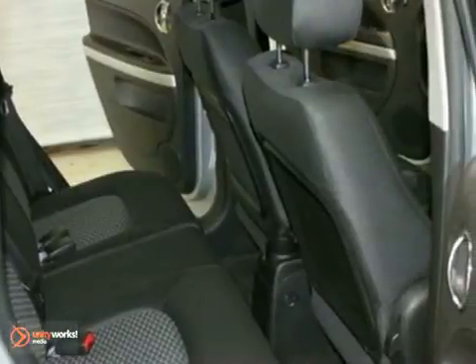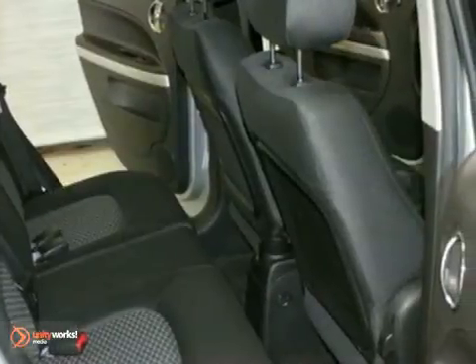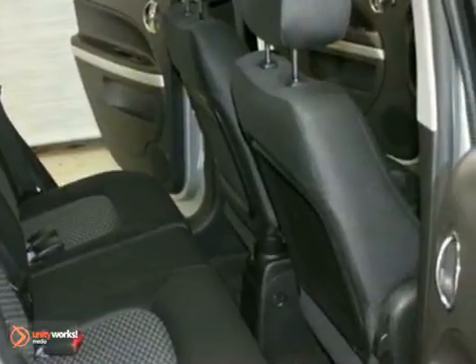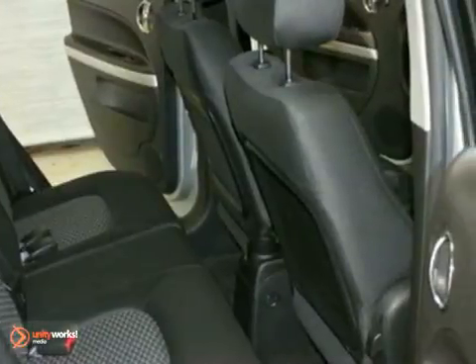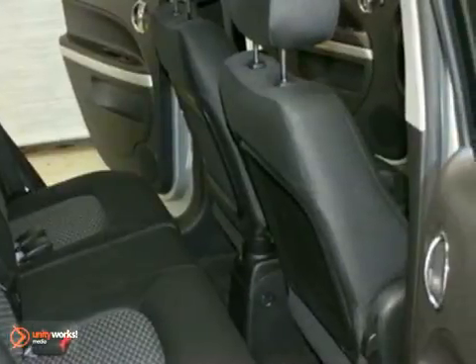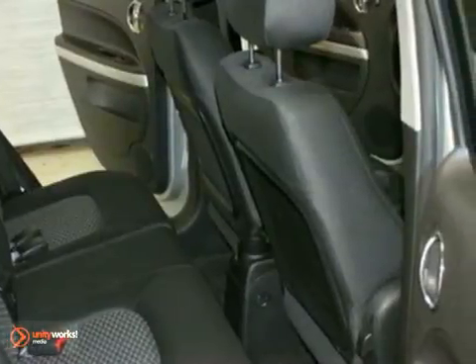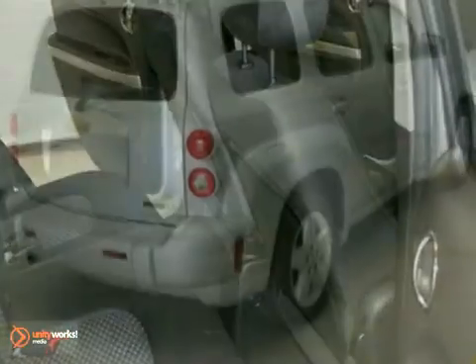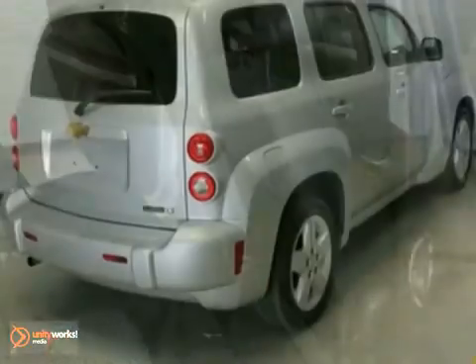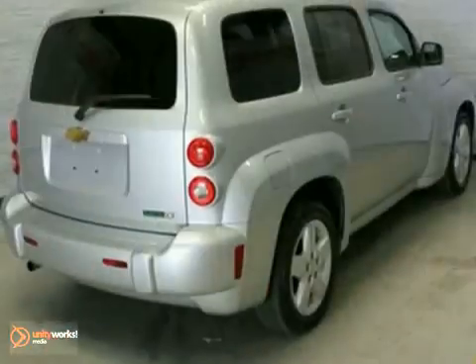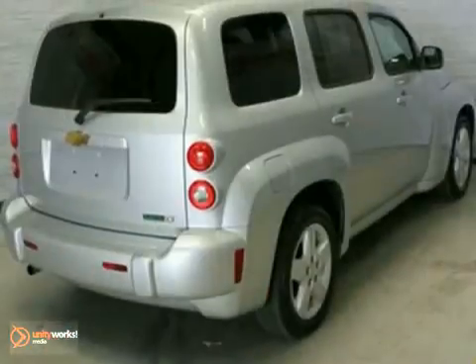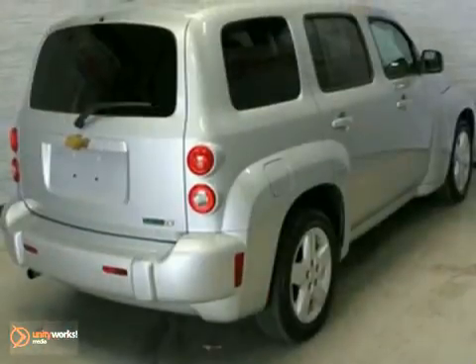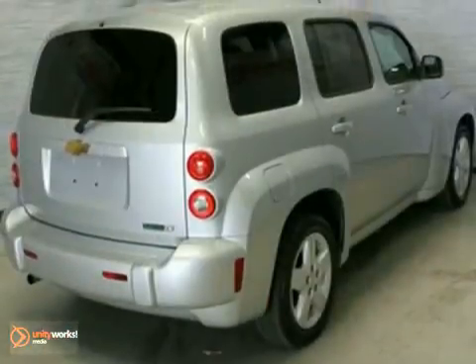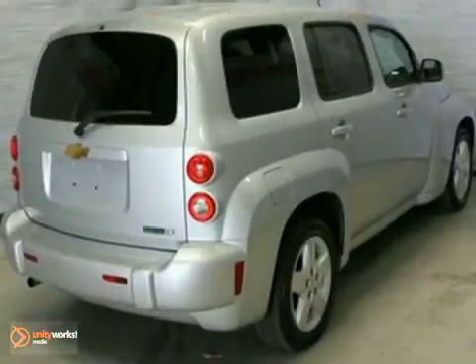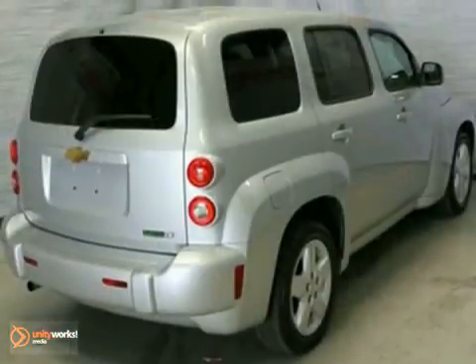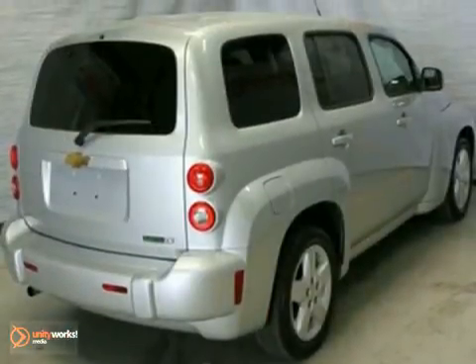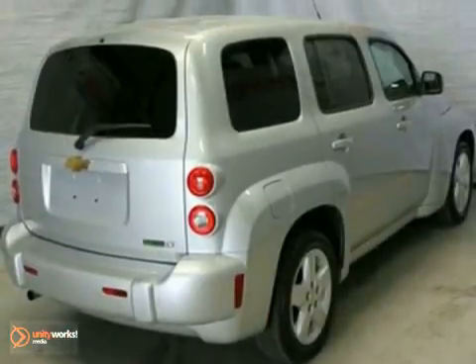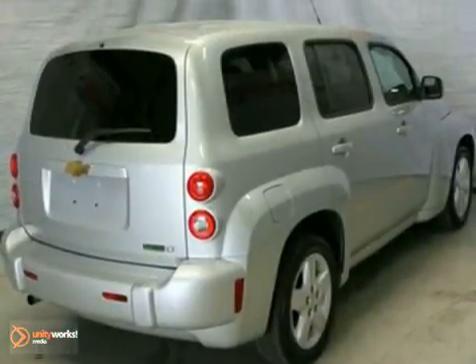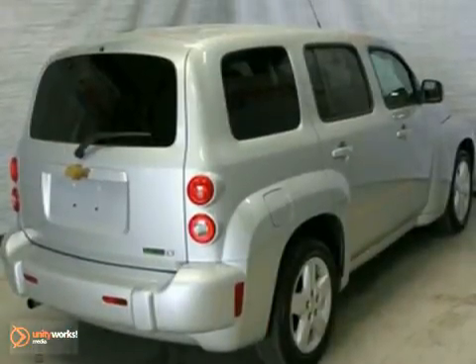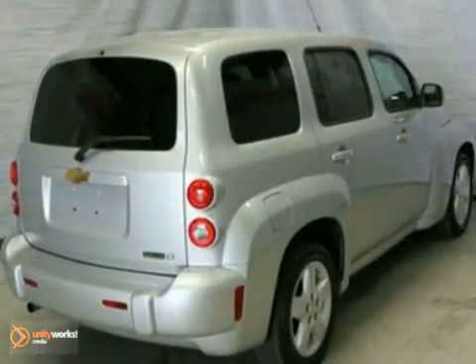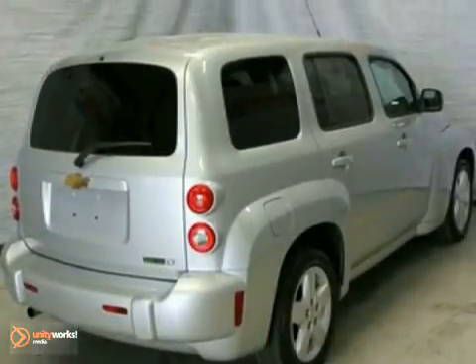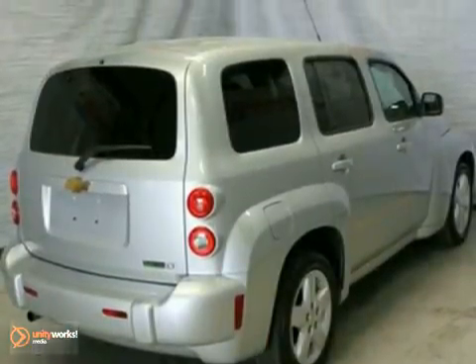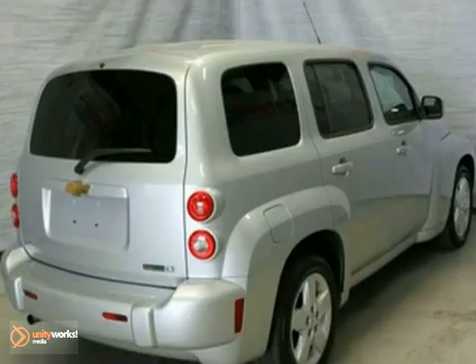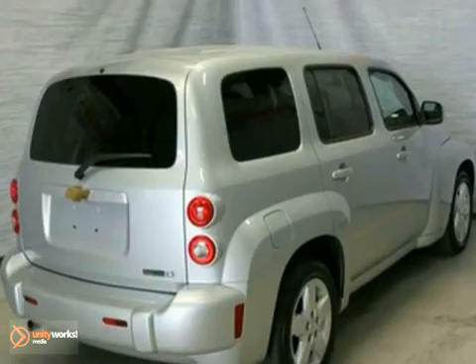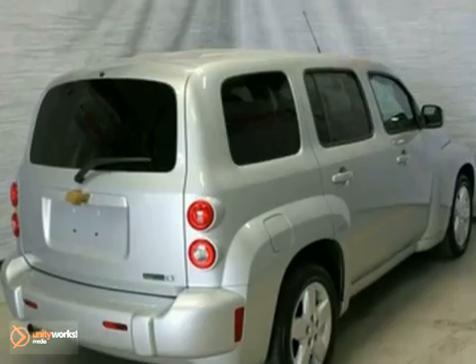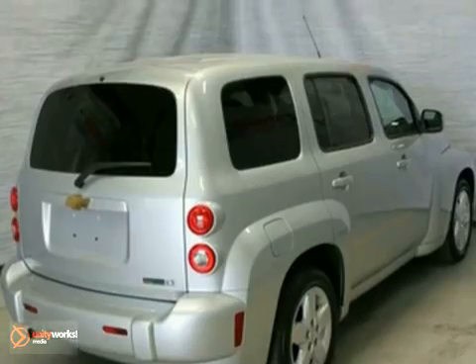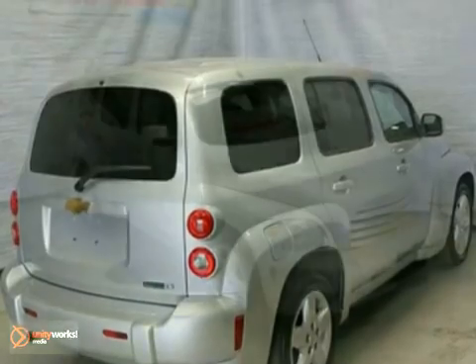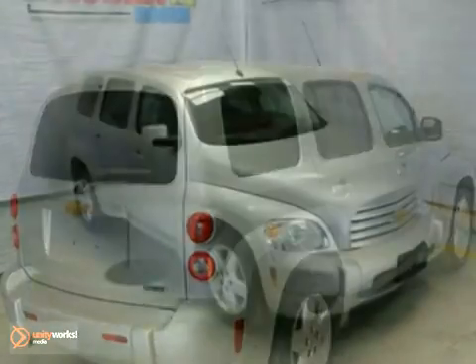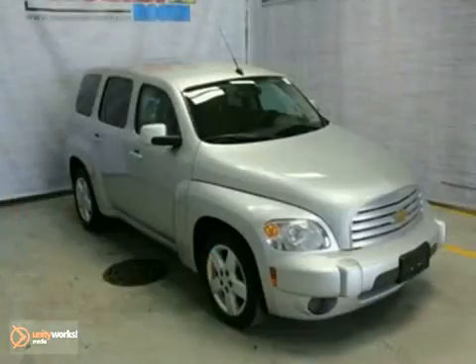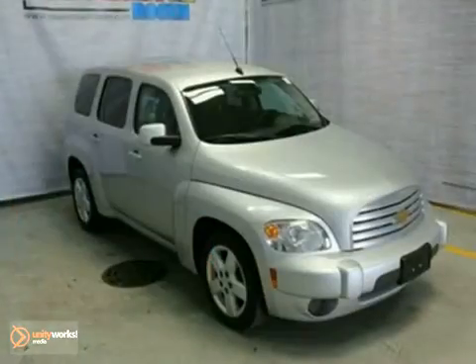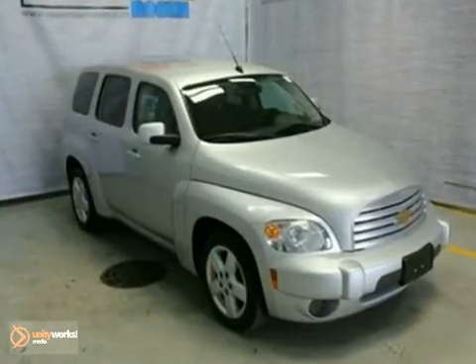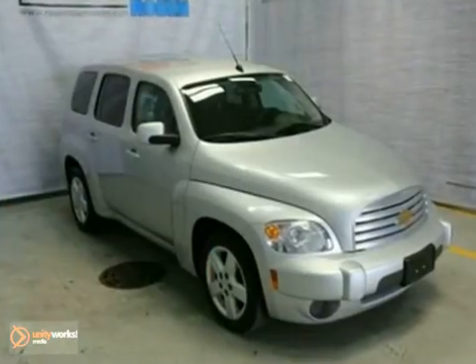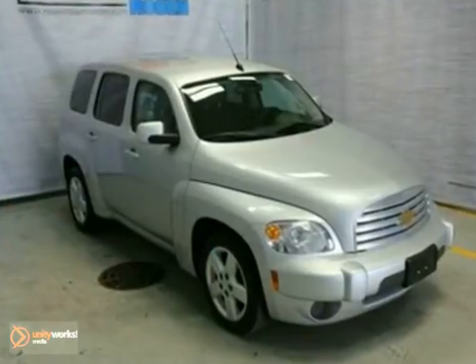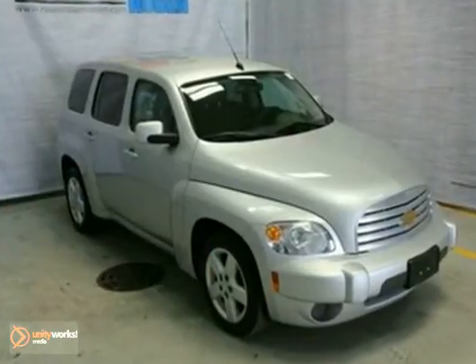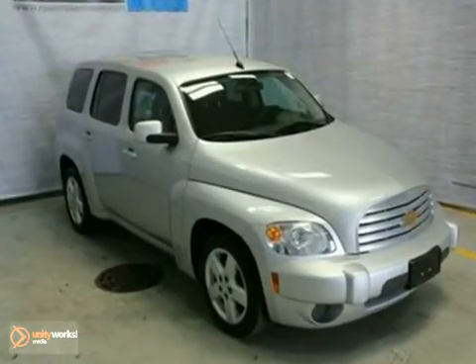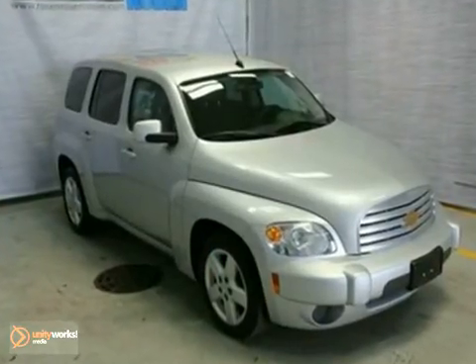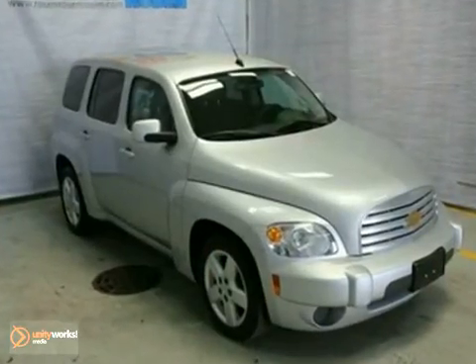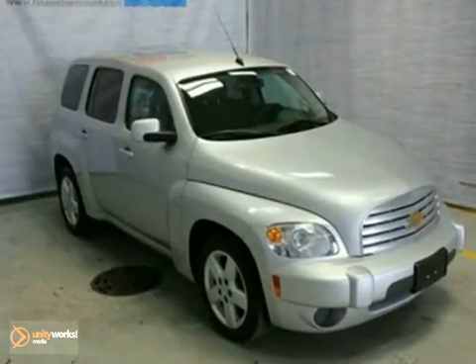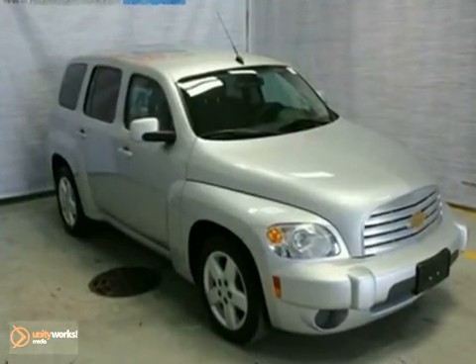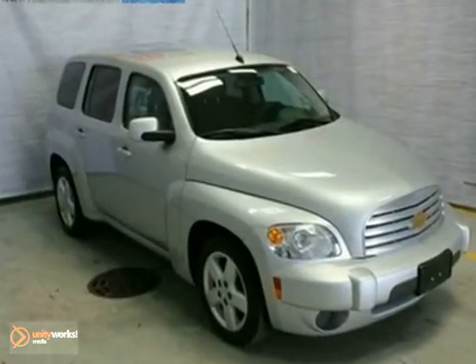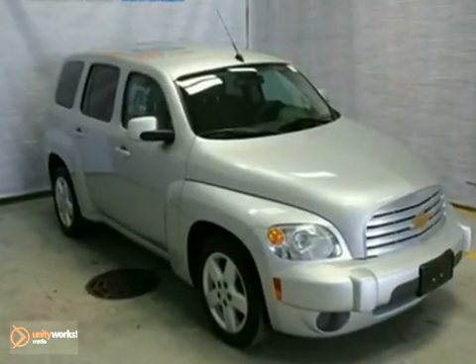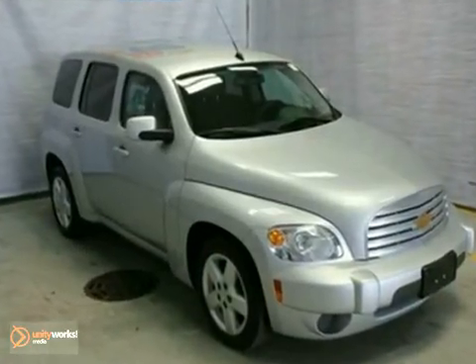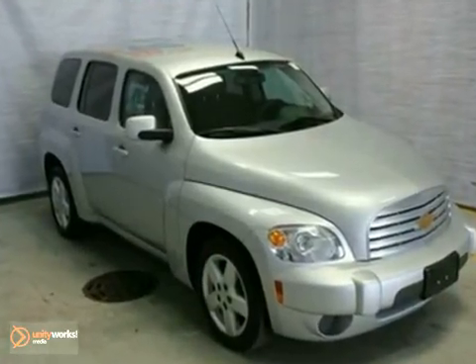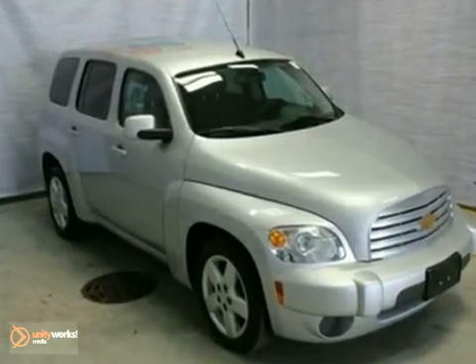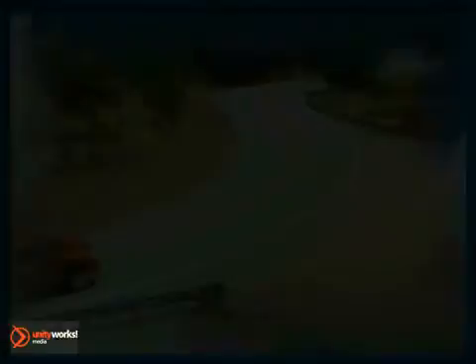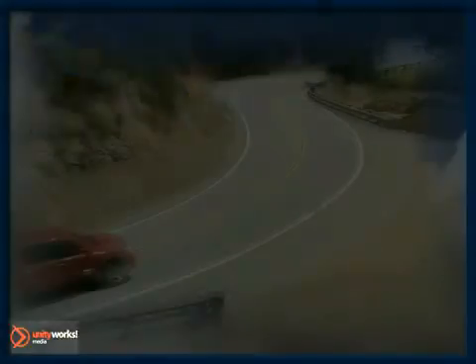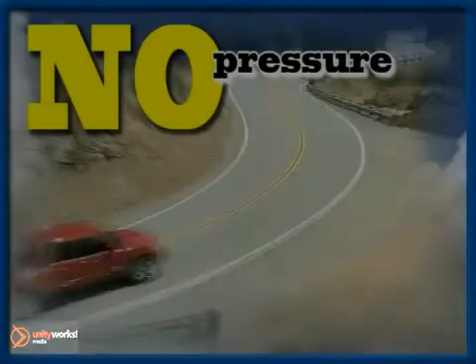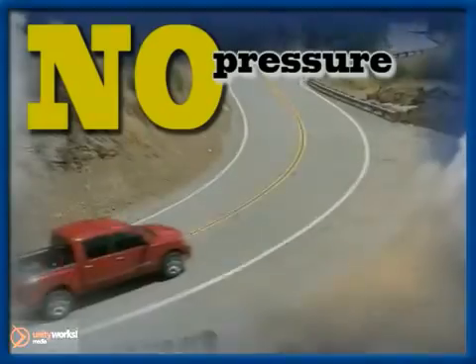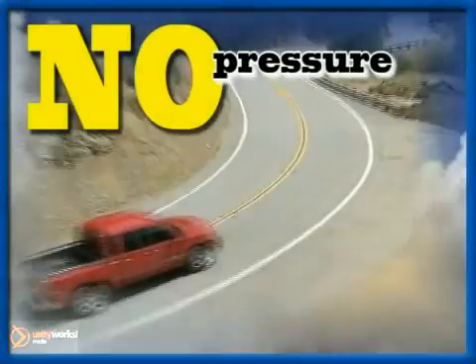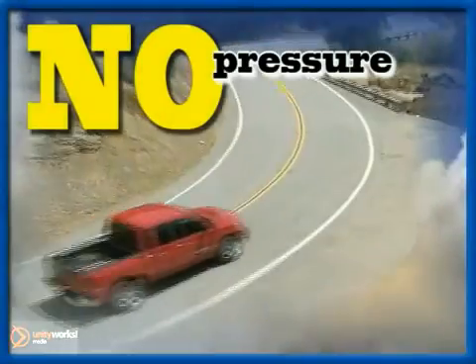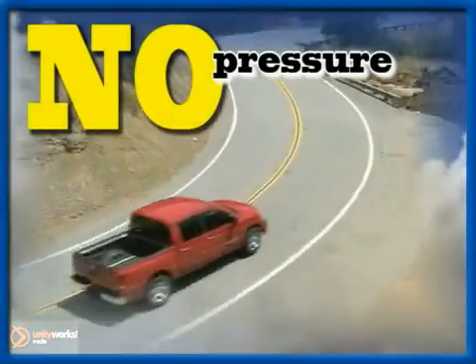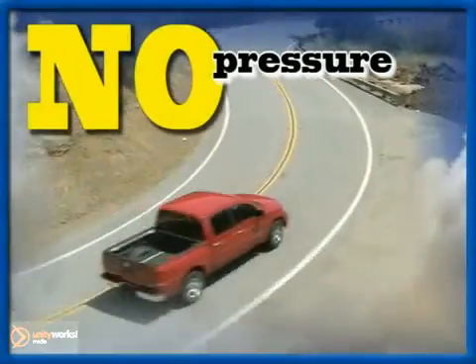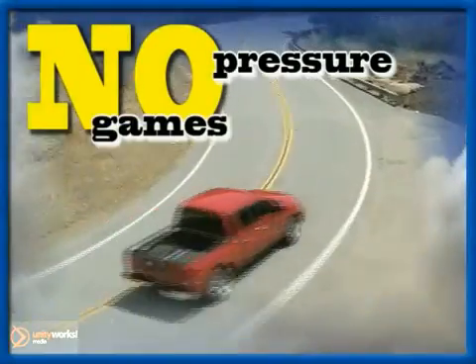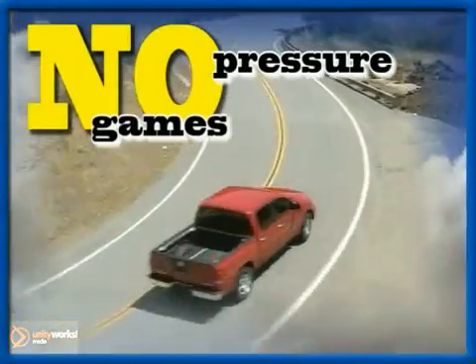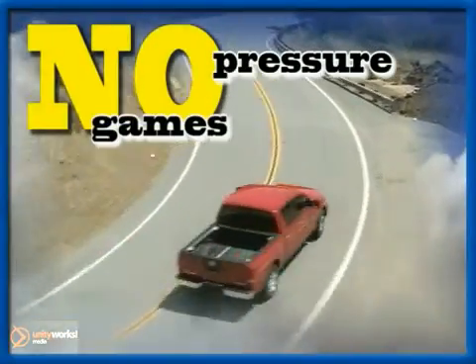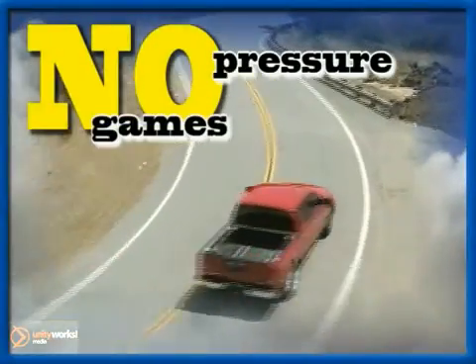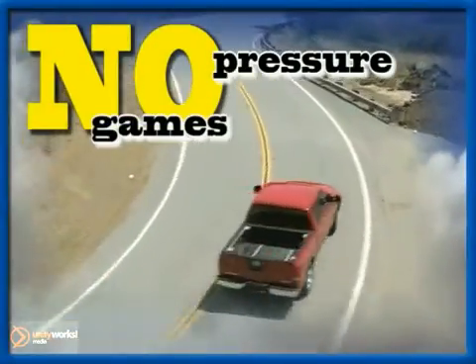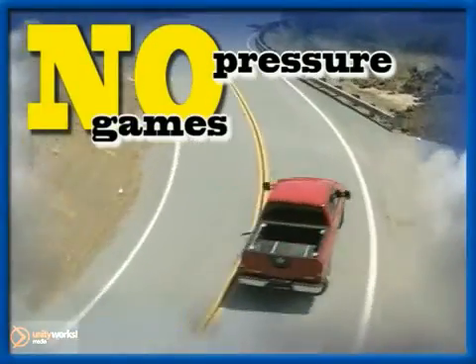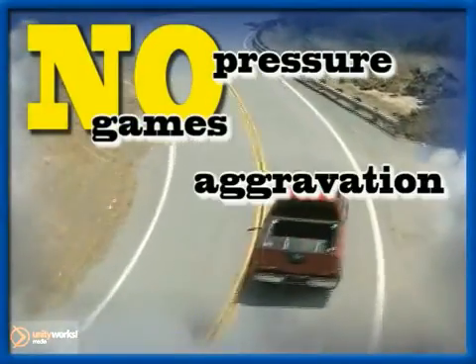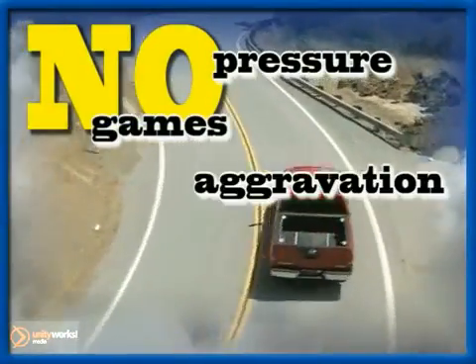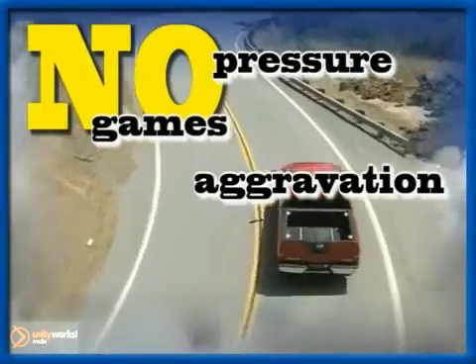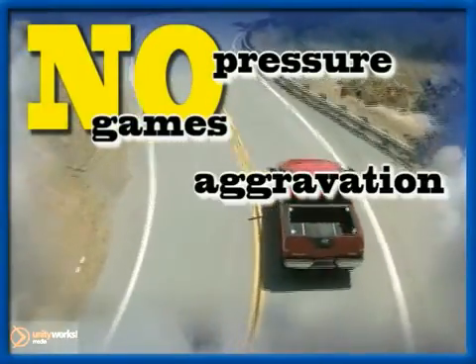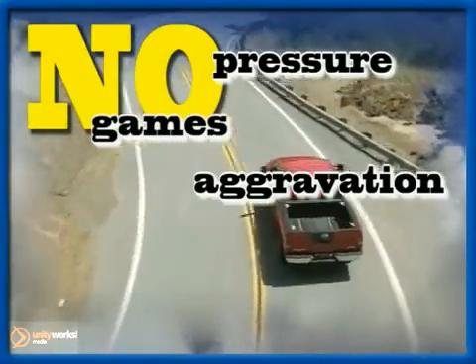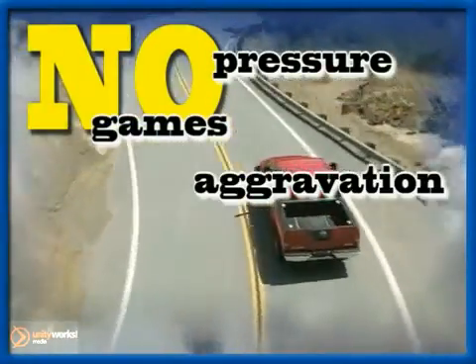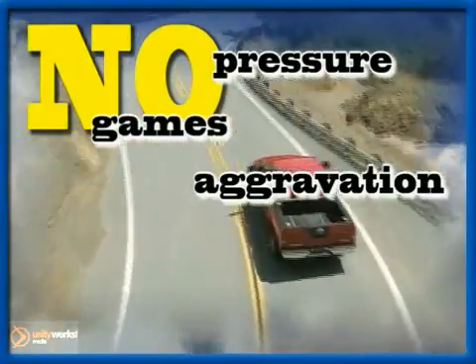You really need to see this vehicle. Come in for a test drive today. No pressure, no games, no aggravation.